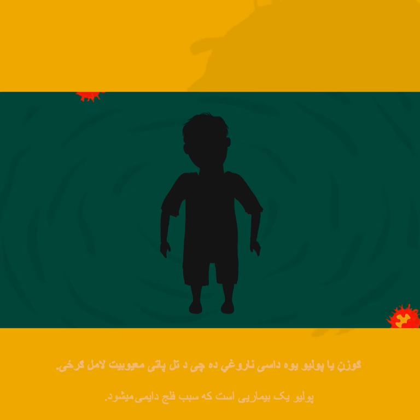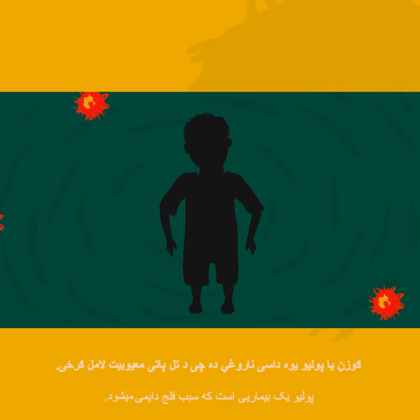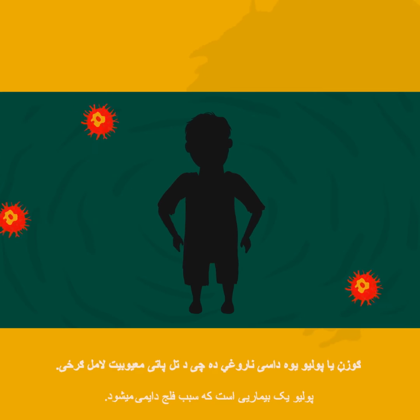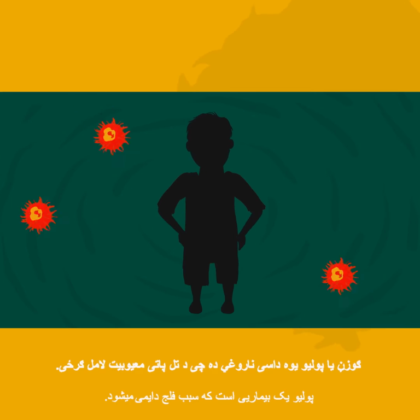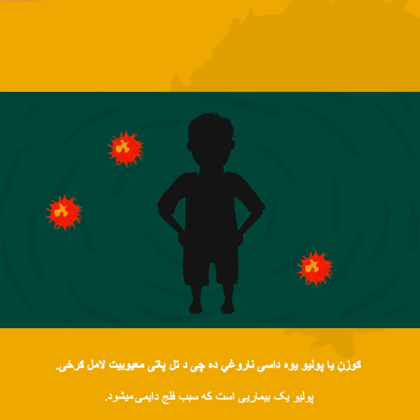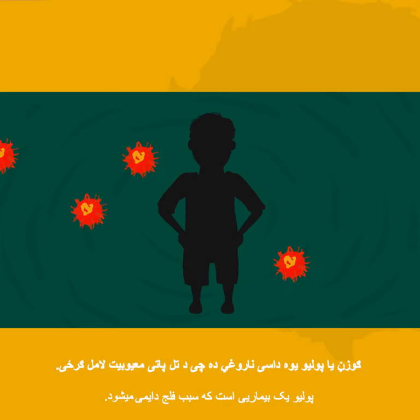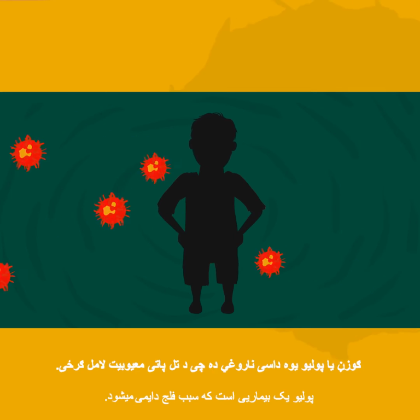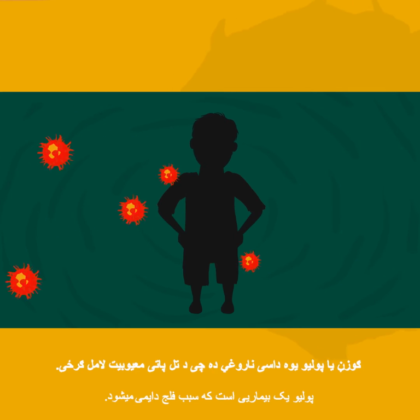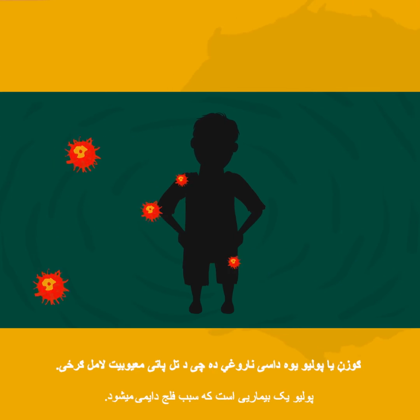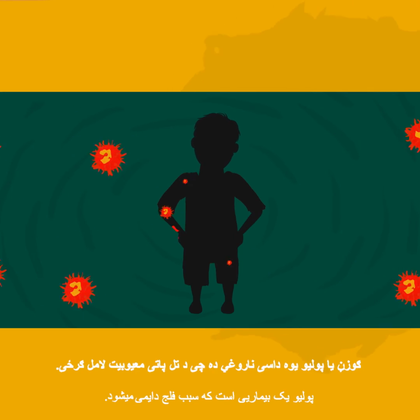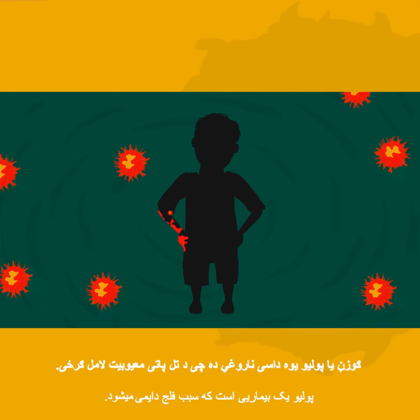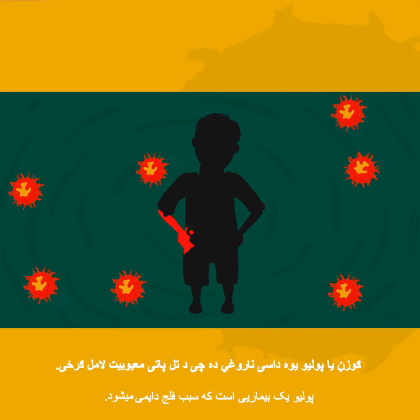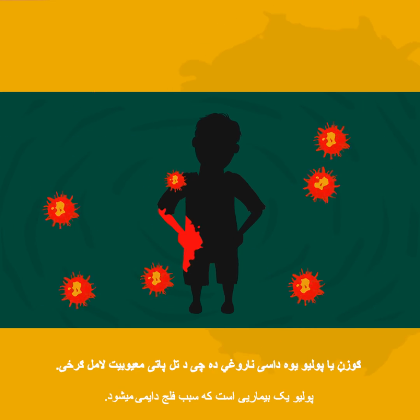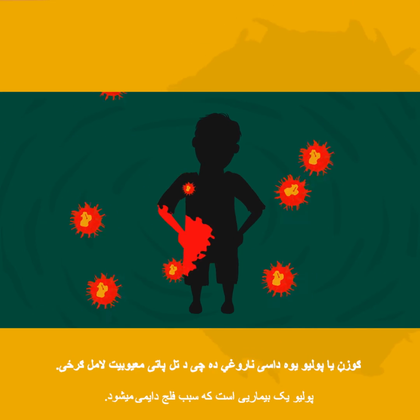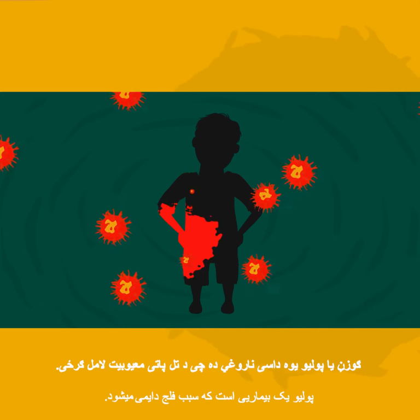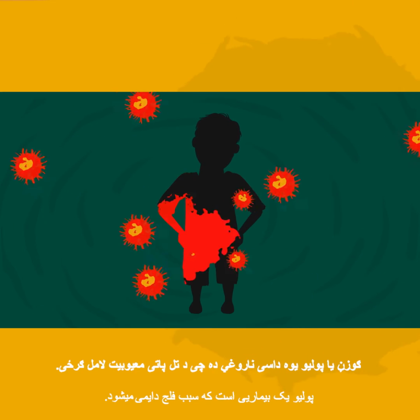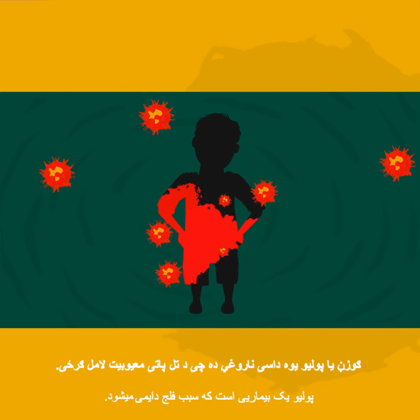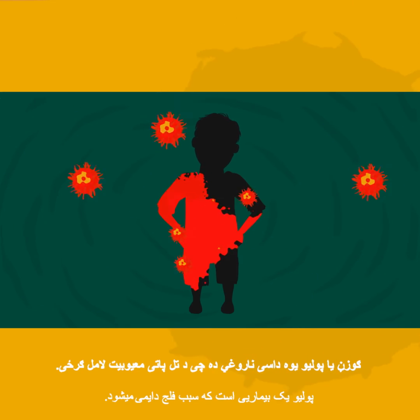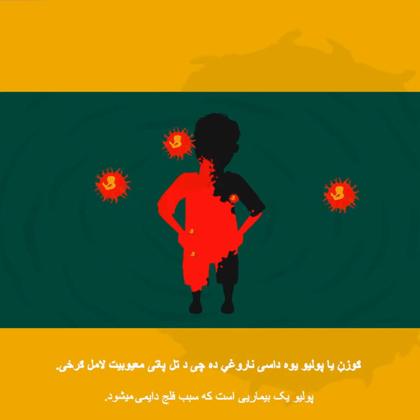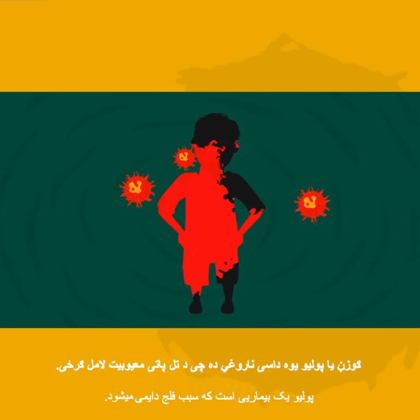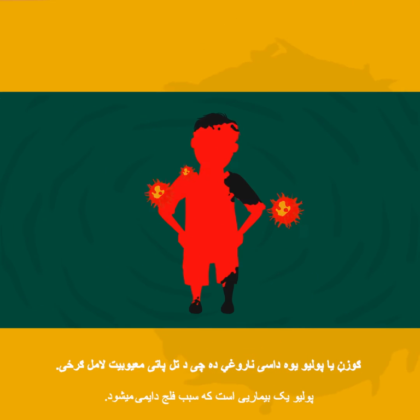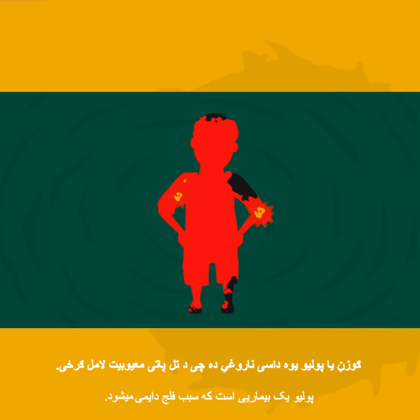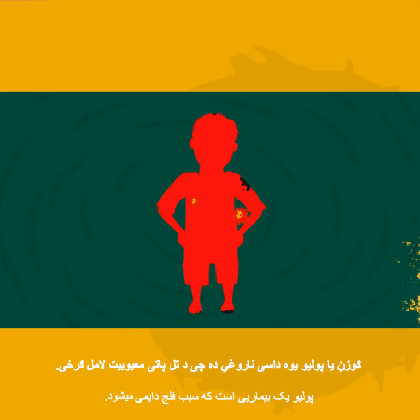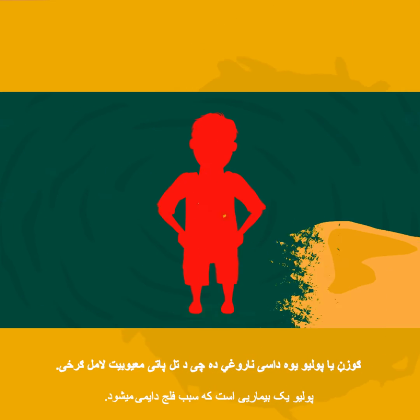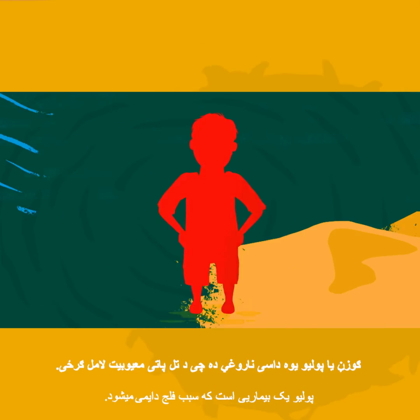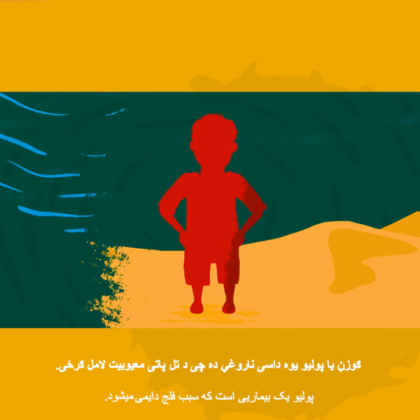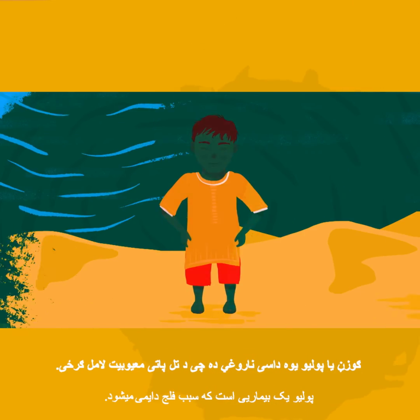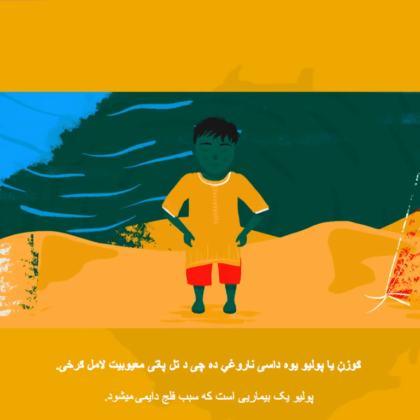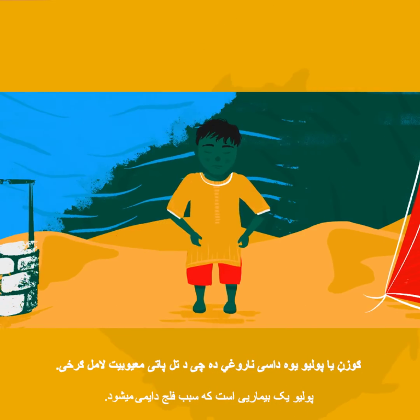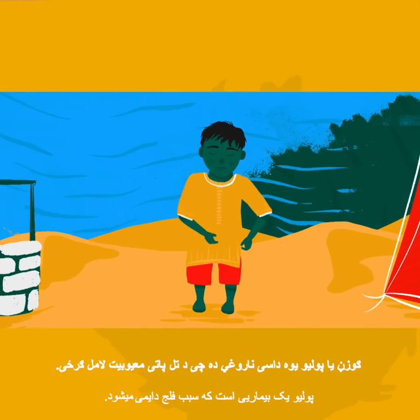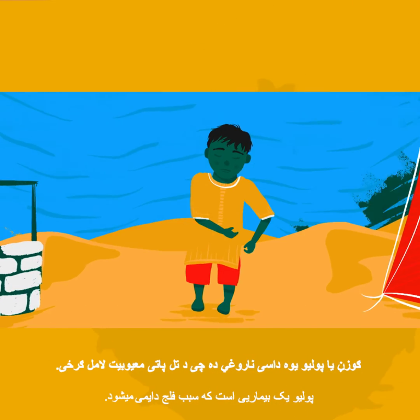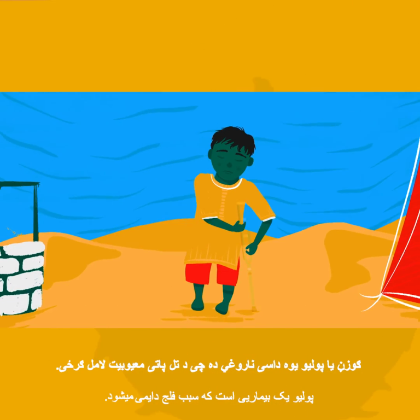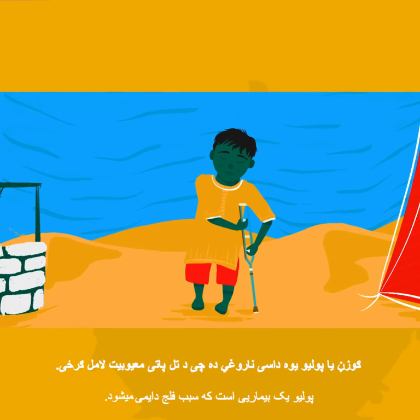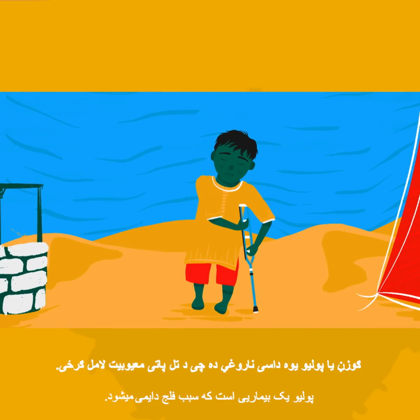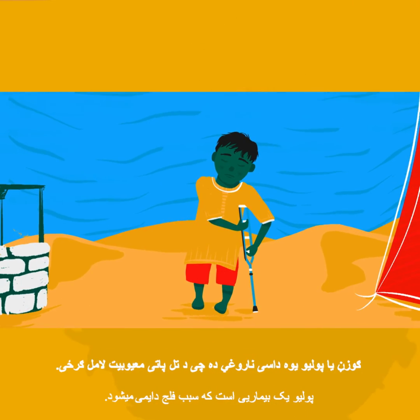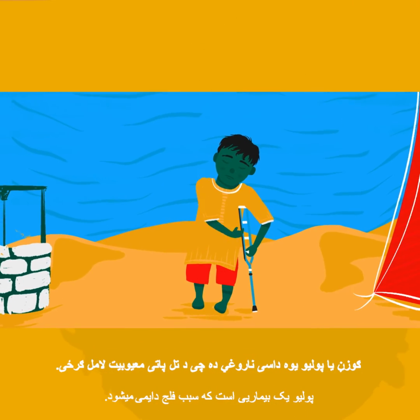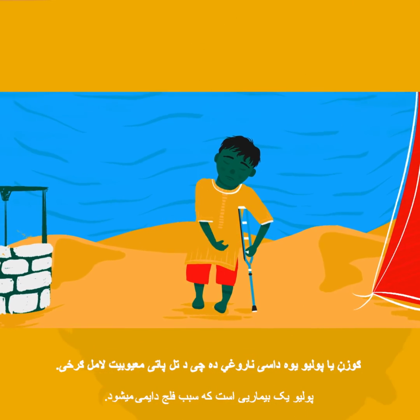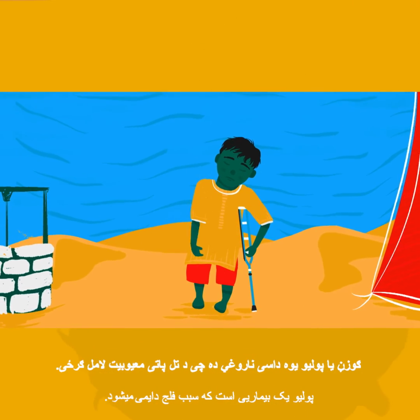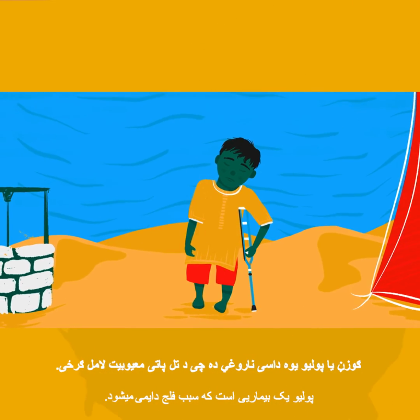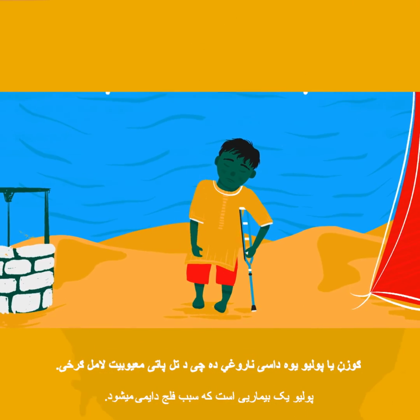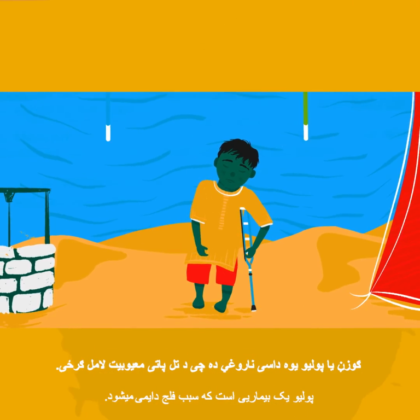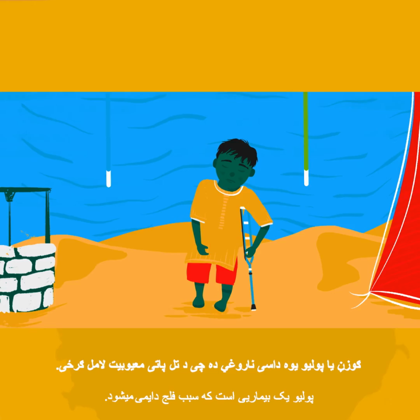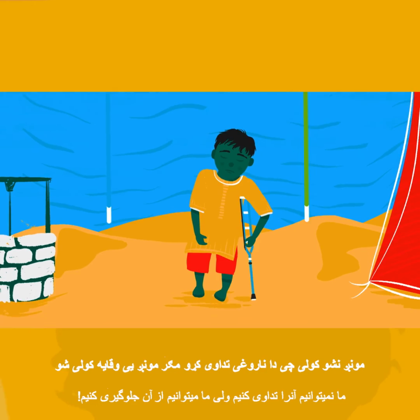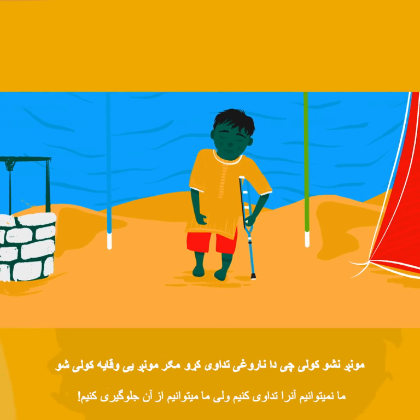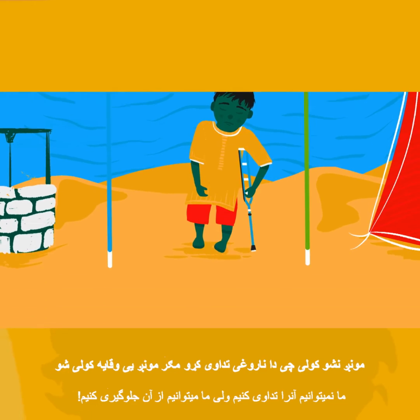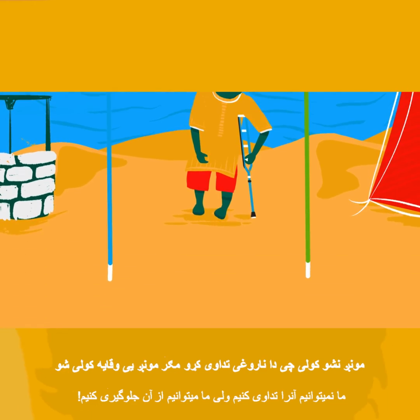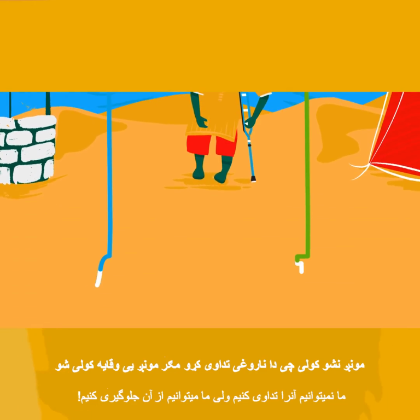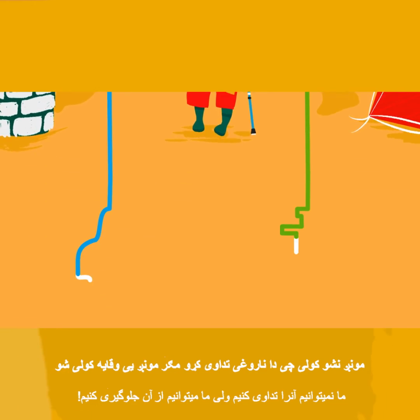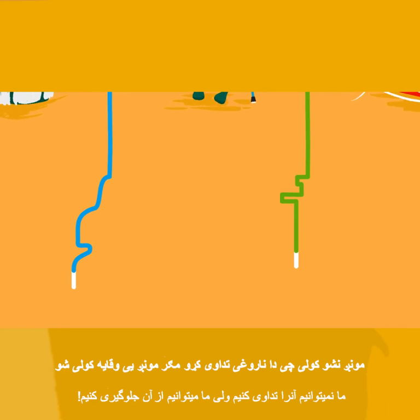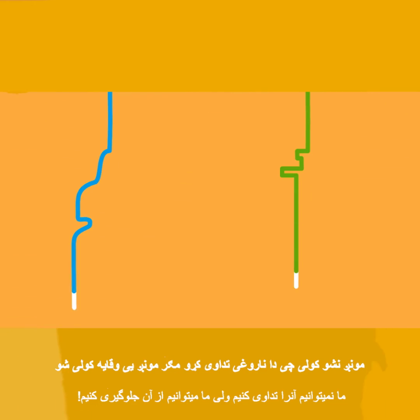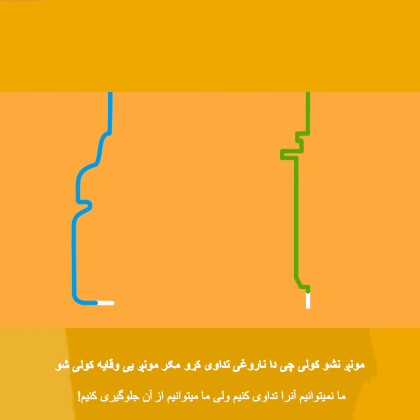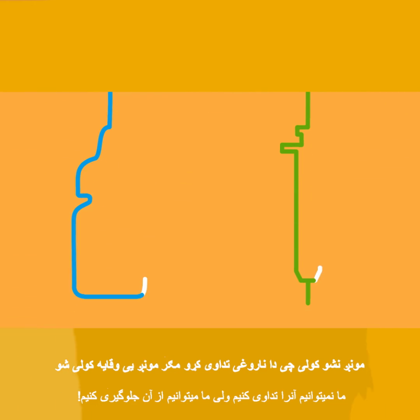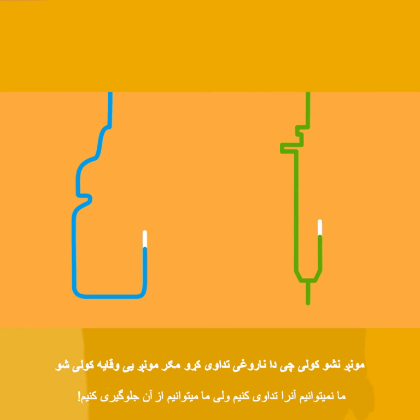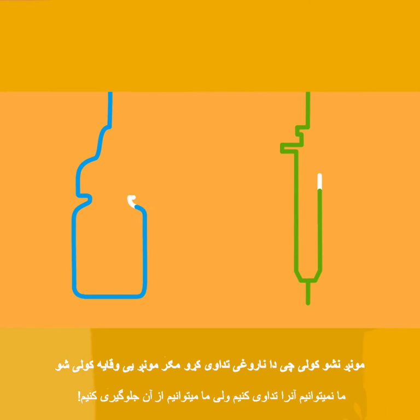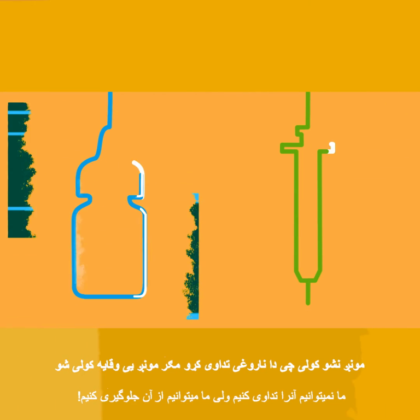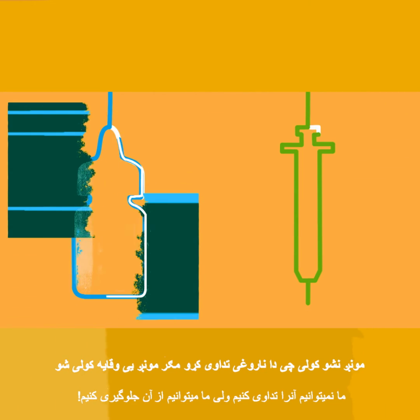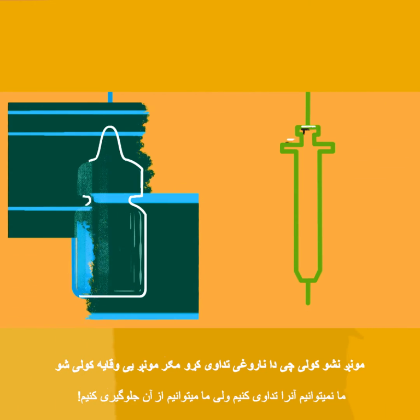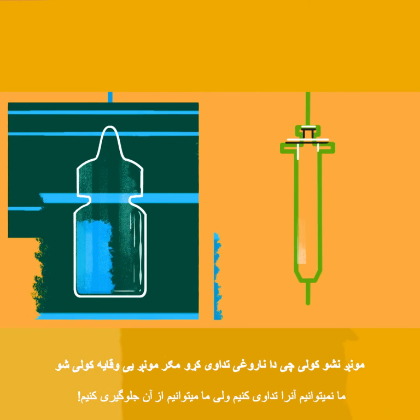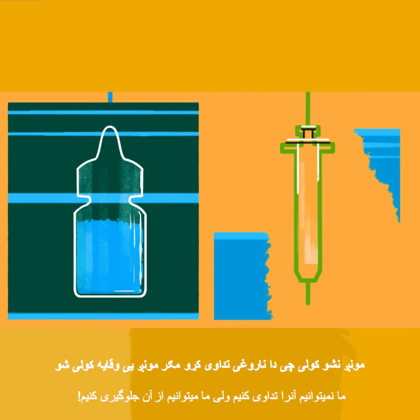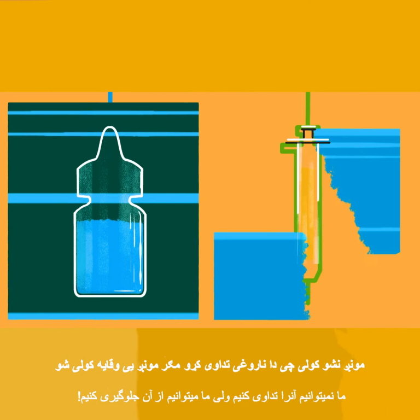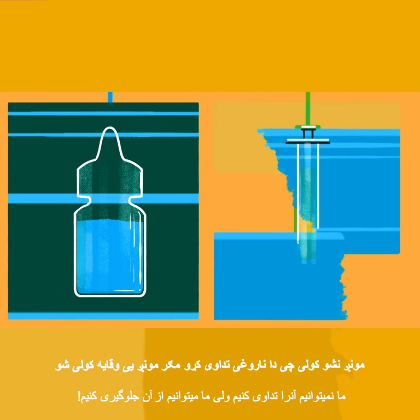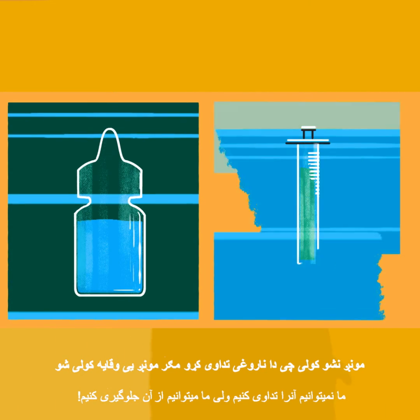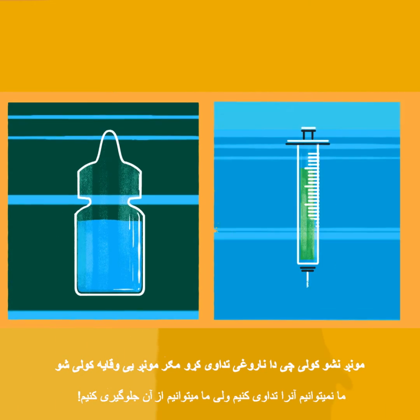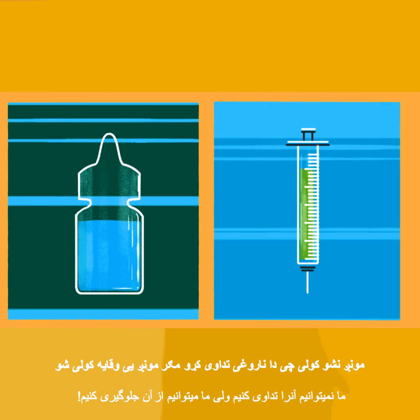Polio is a disease that causes permanent paralysis. We can't cure it, but we can prevent it.